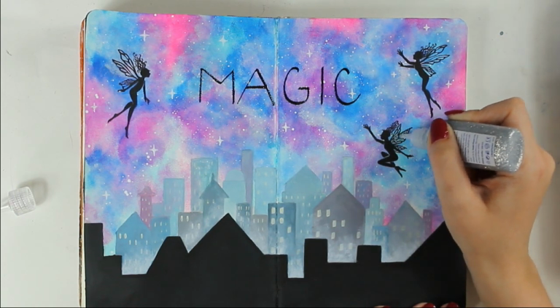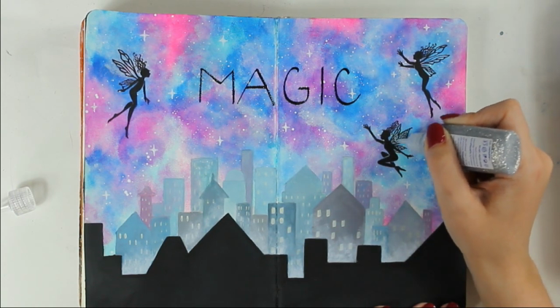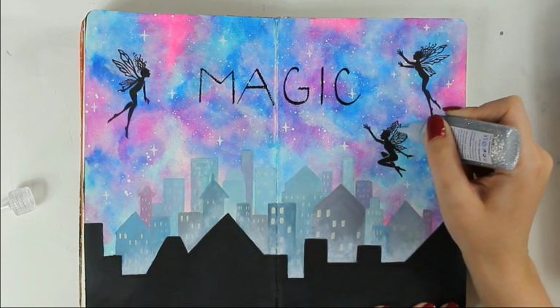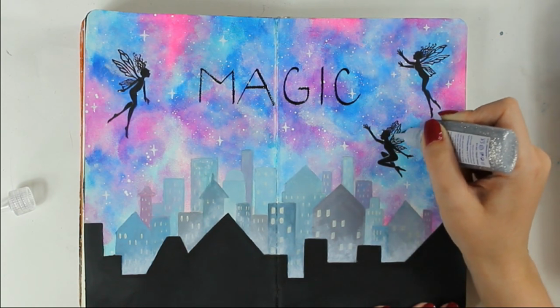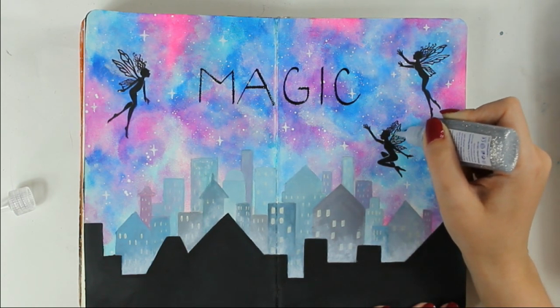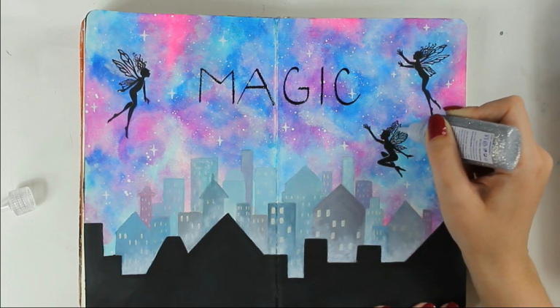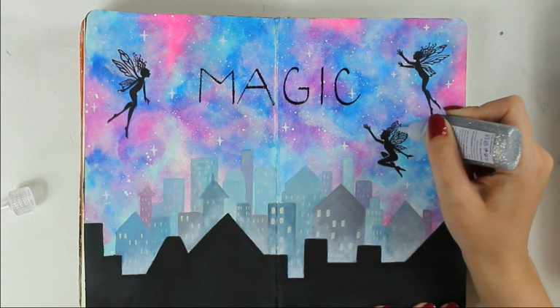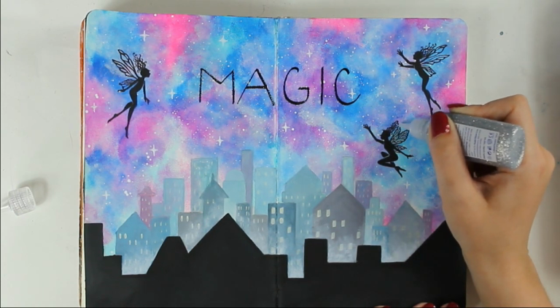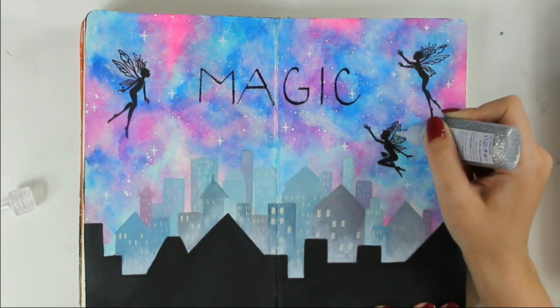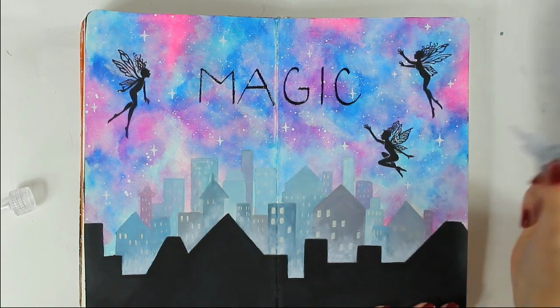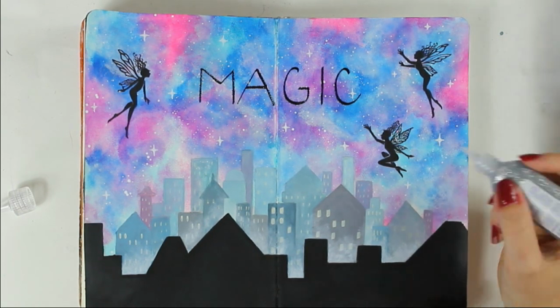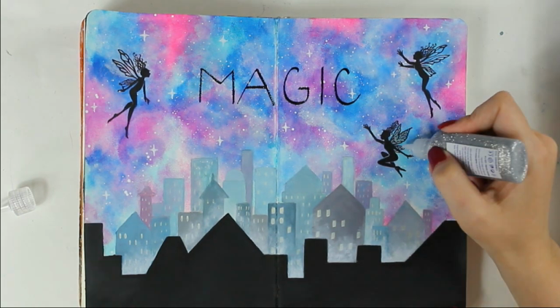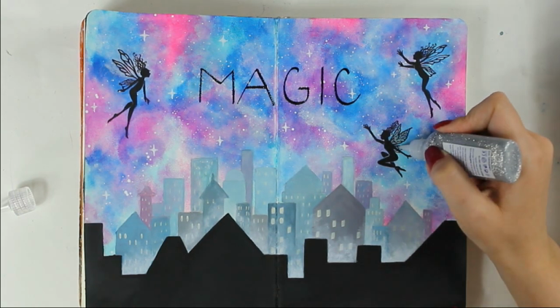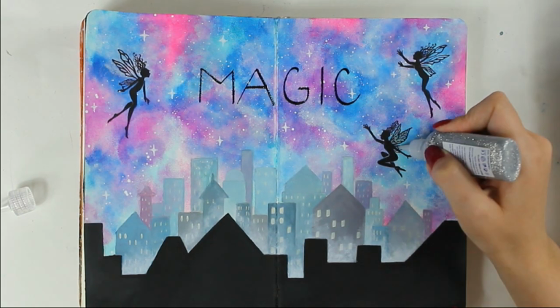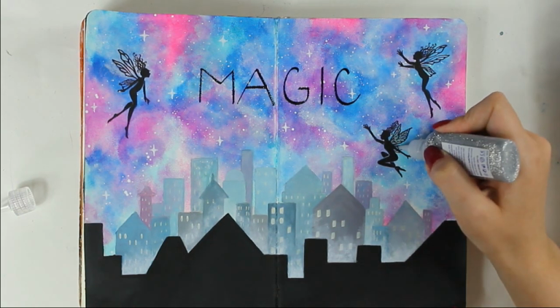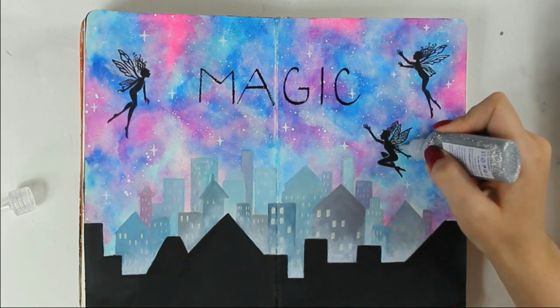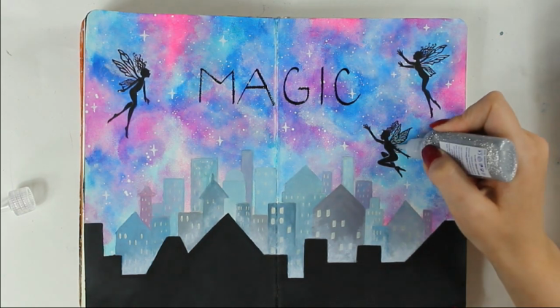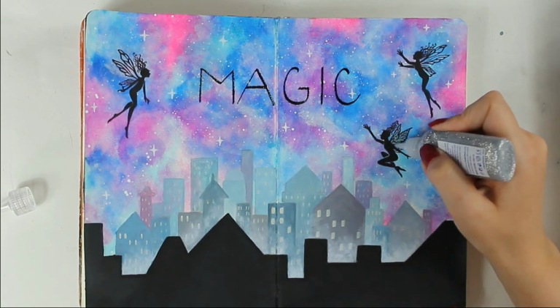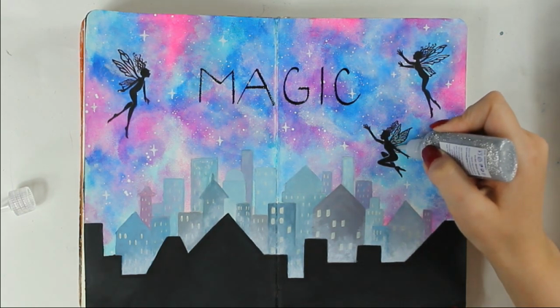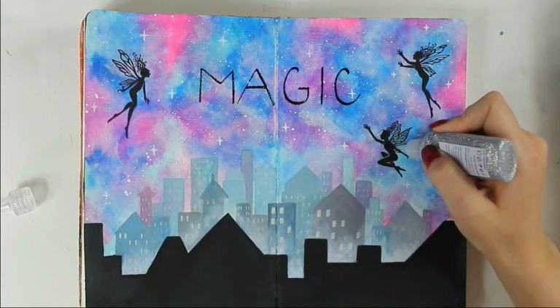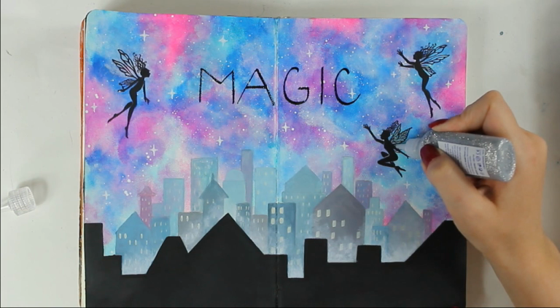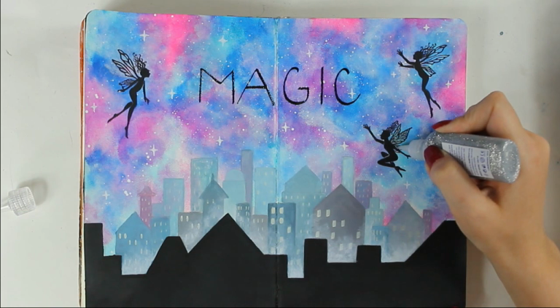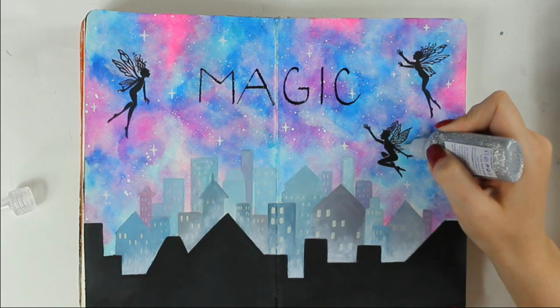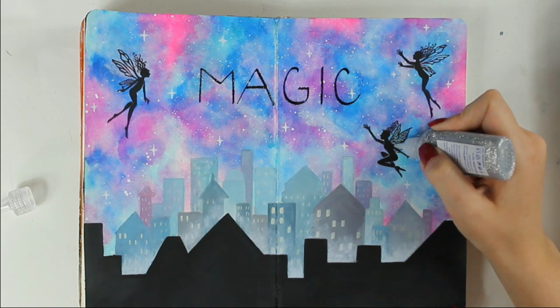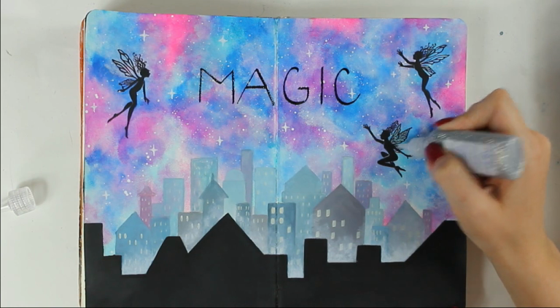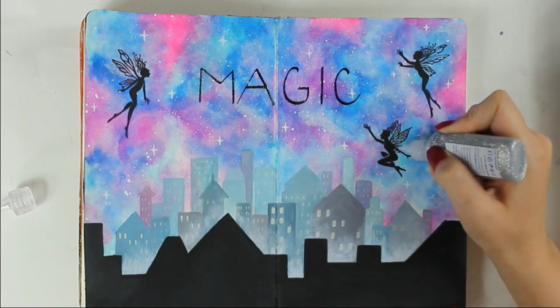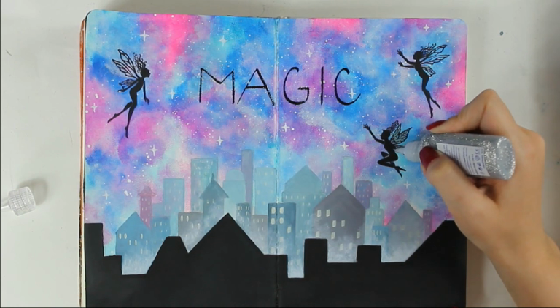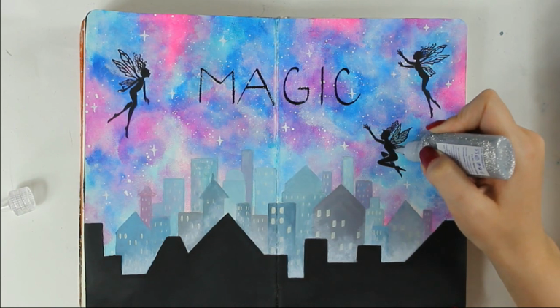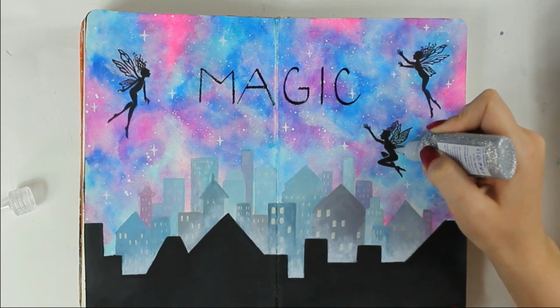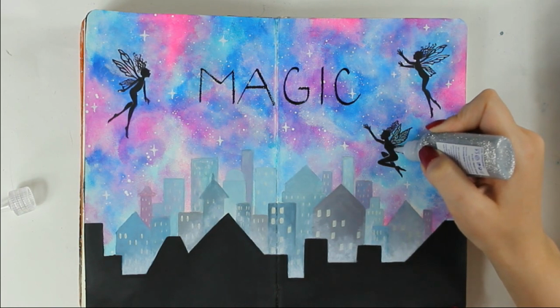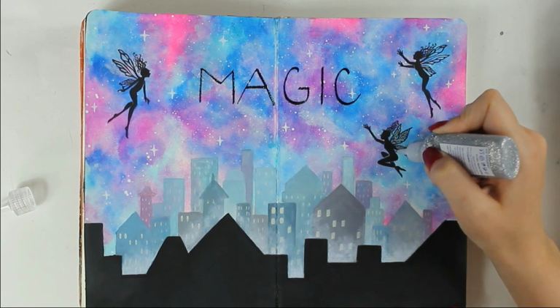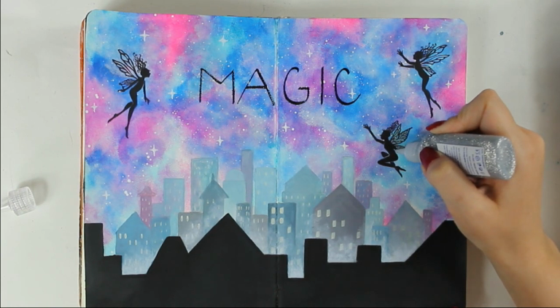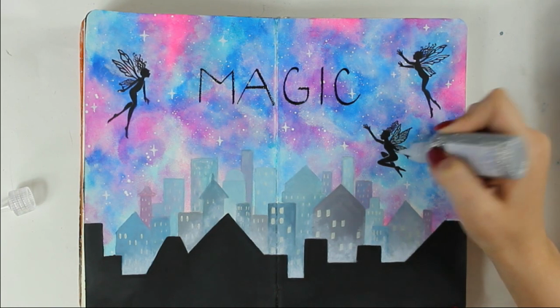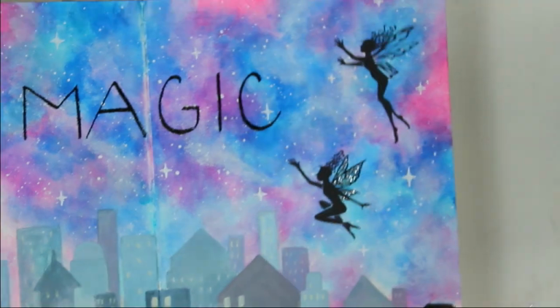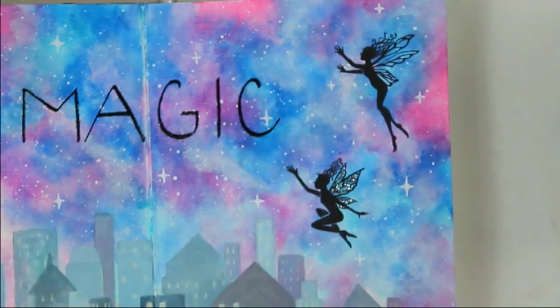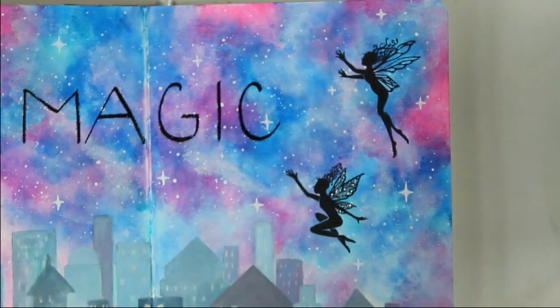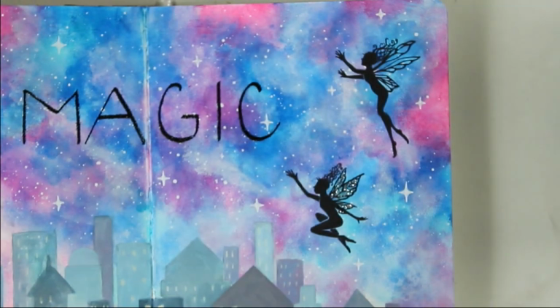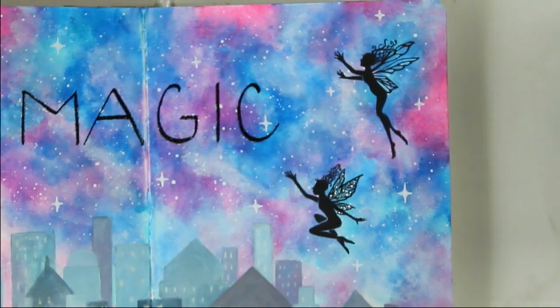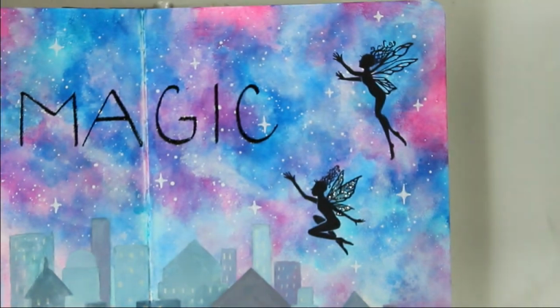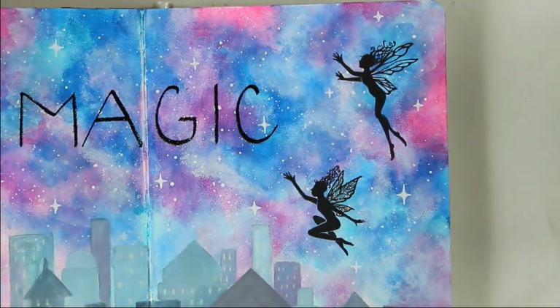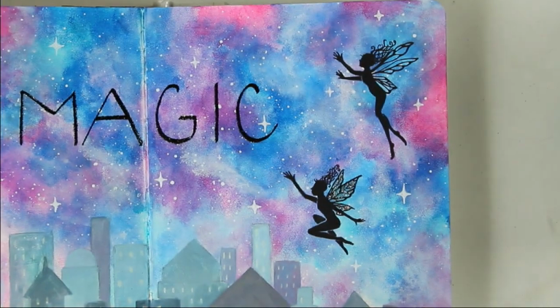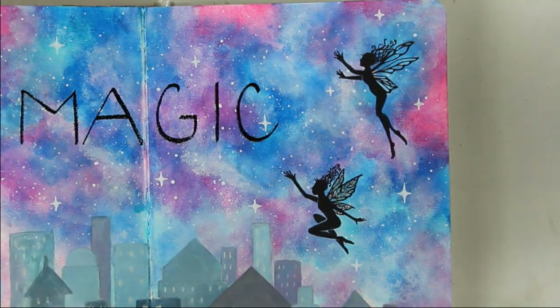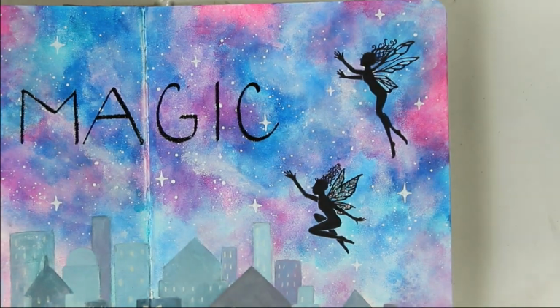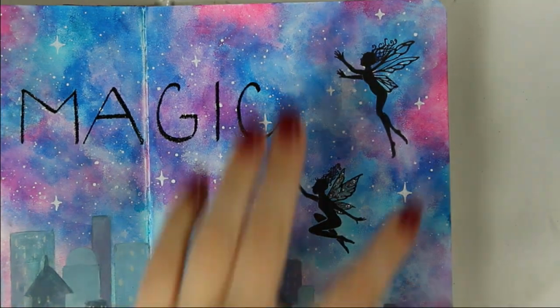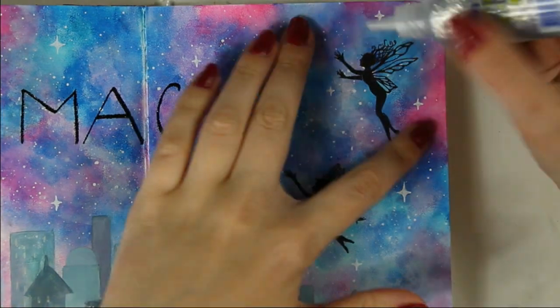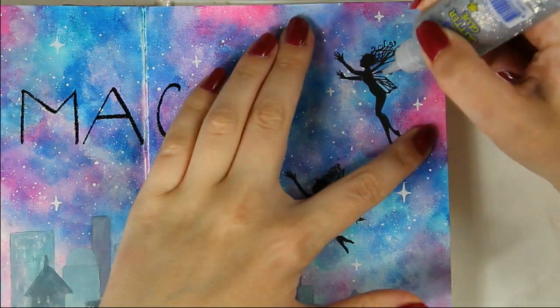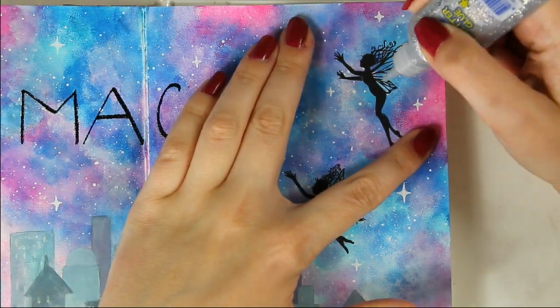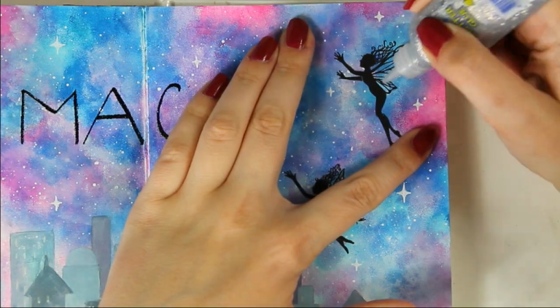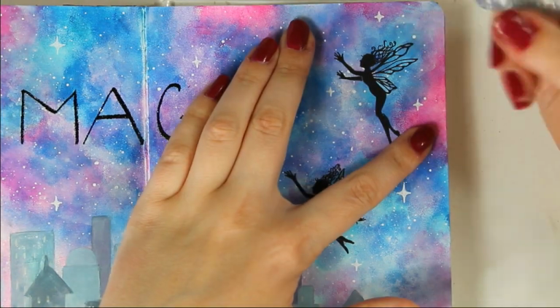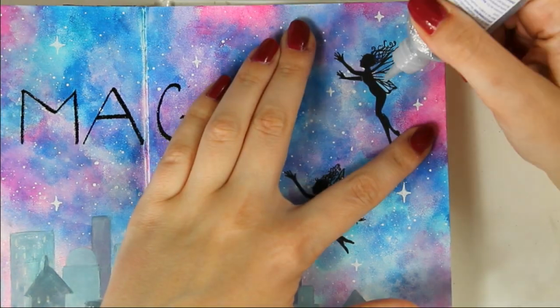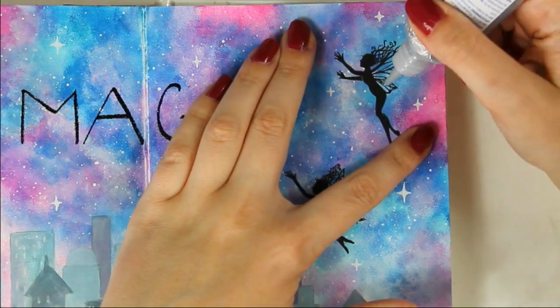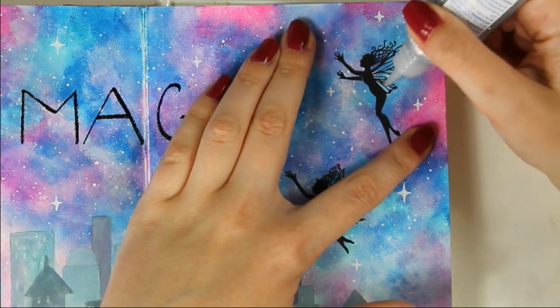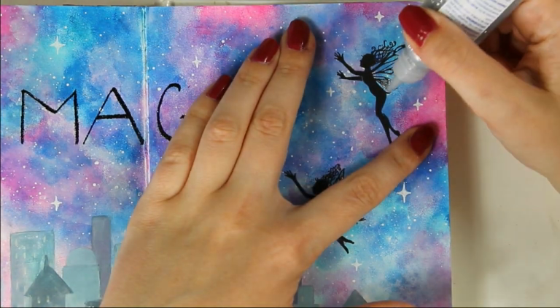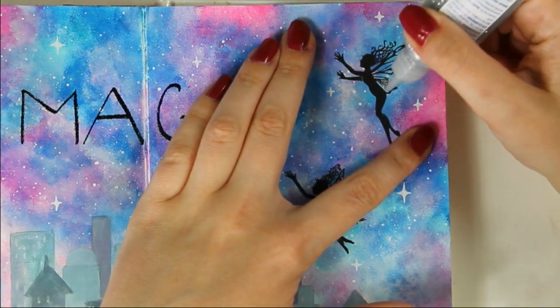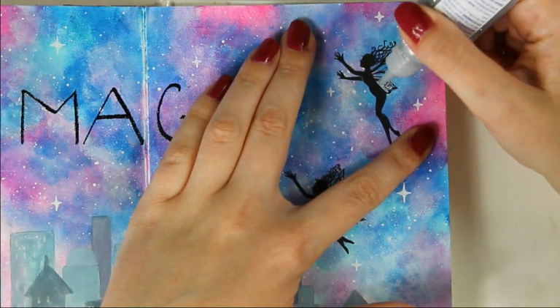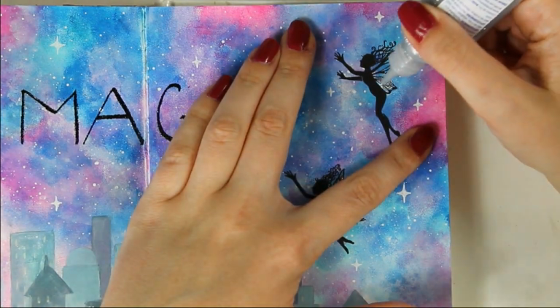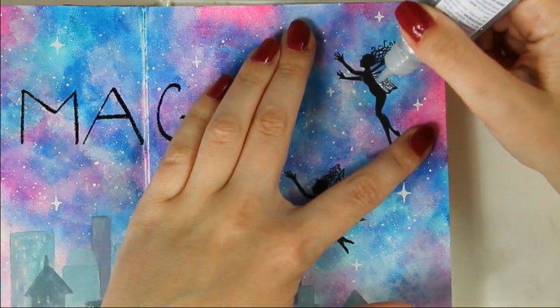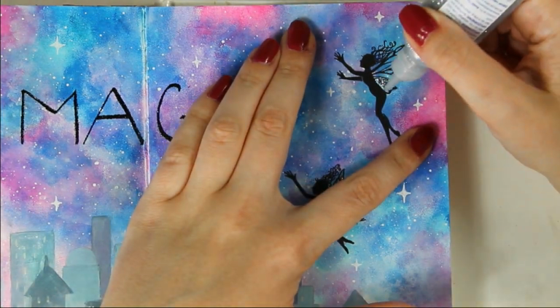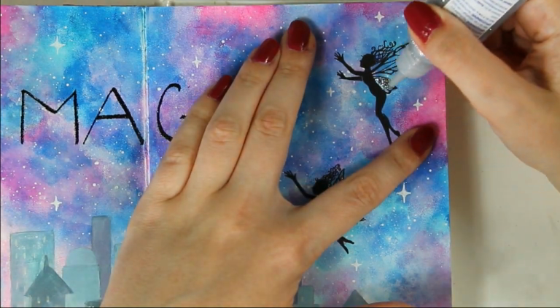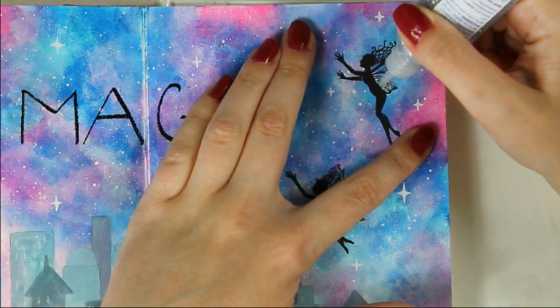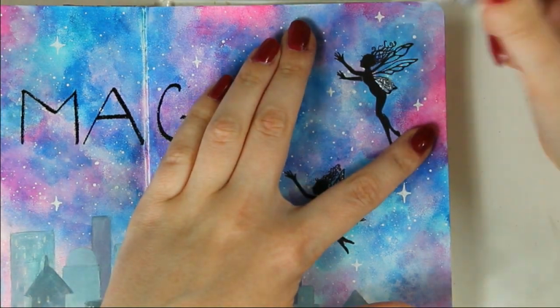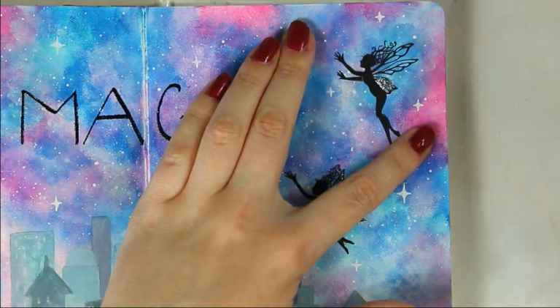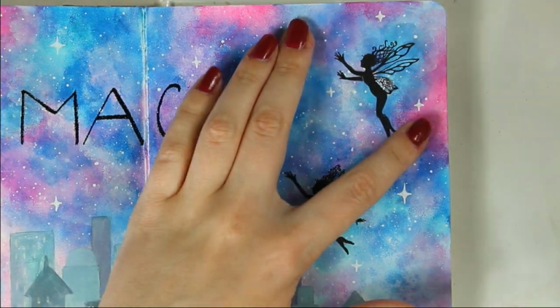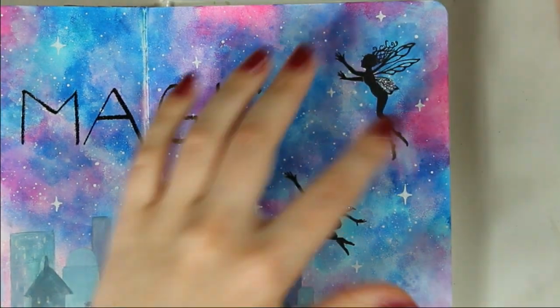I'm using my favorite glitter glue, this time silver, and I'm adding the glitter on the wings of the fairies and also on the stars.